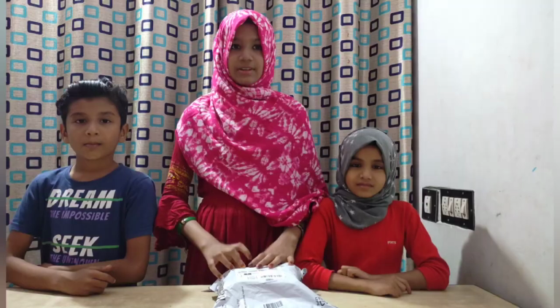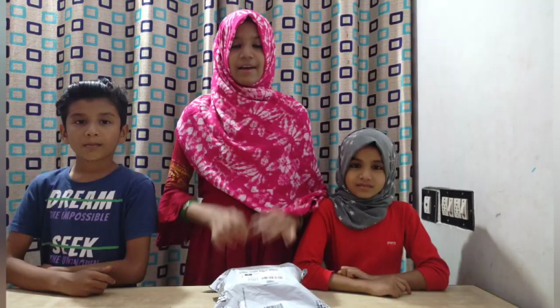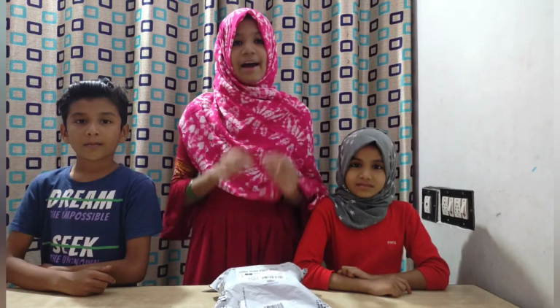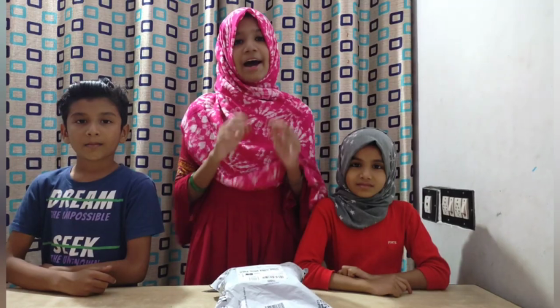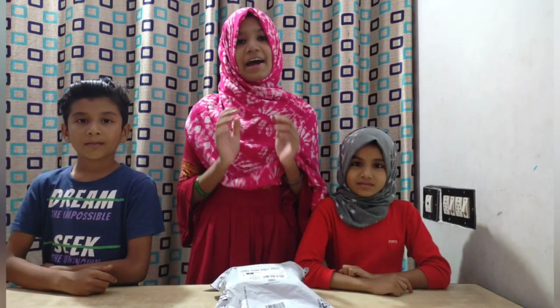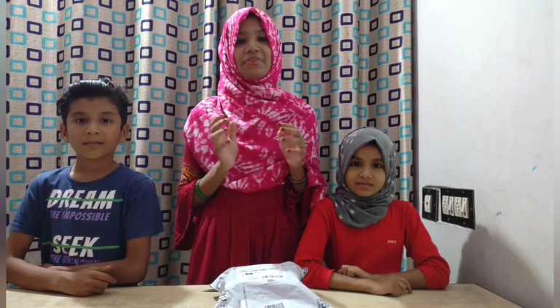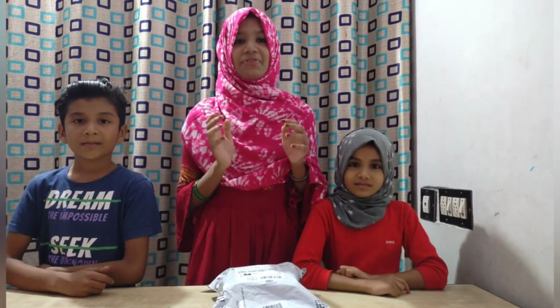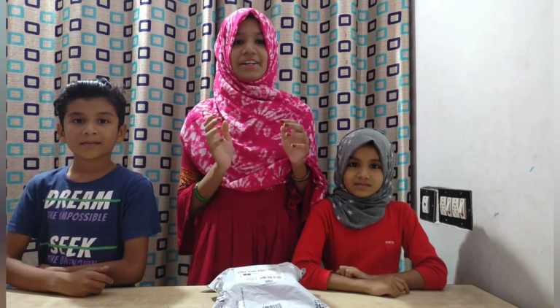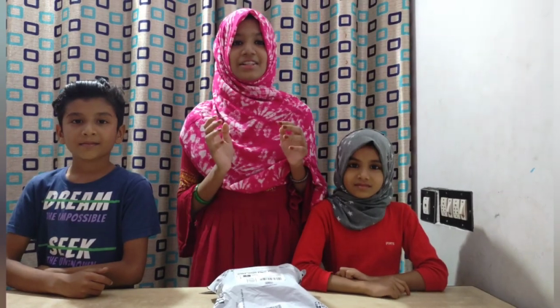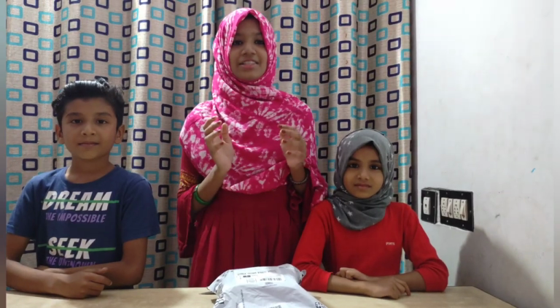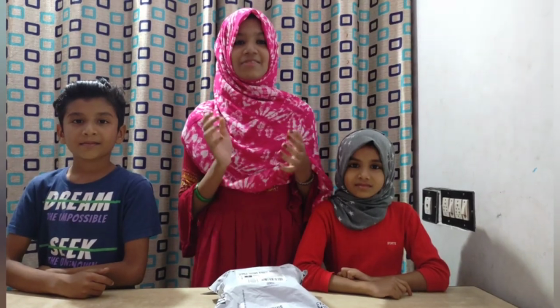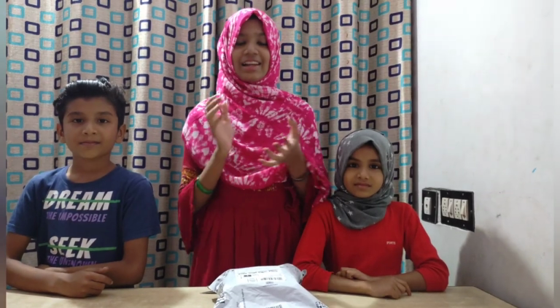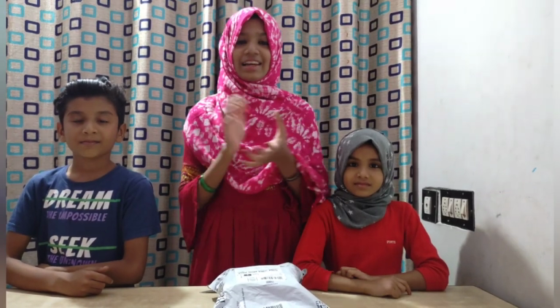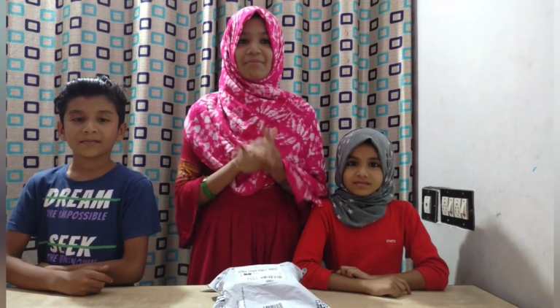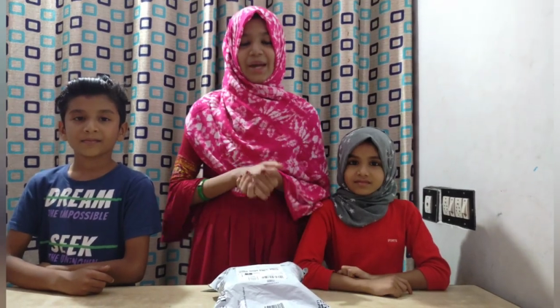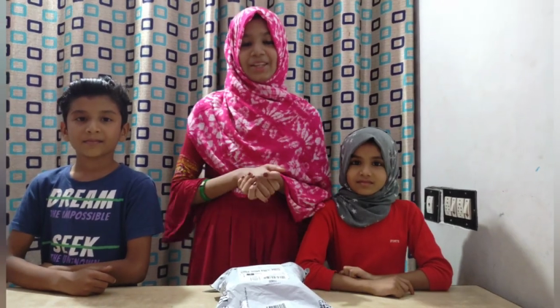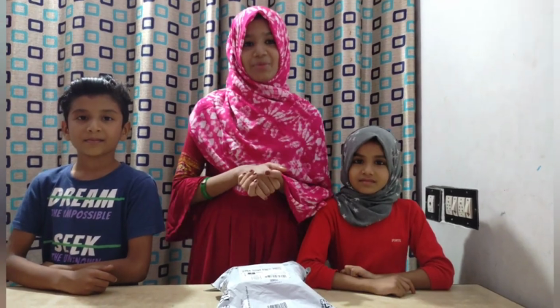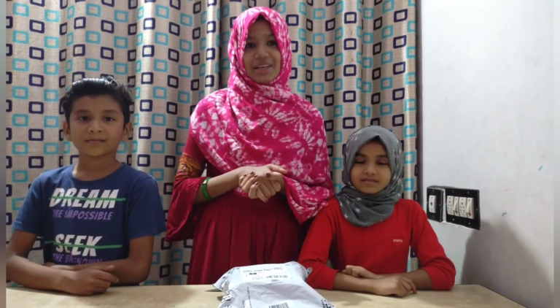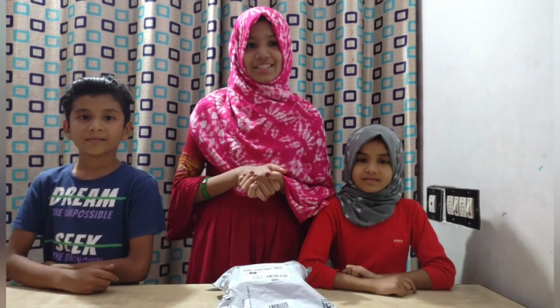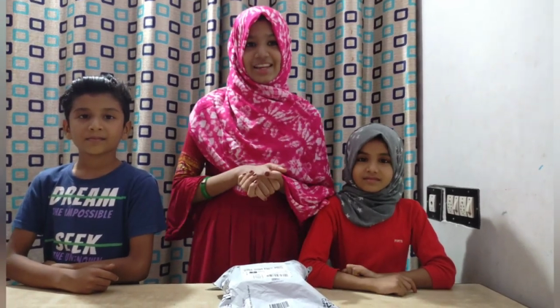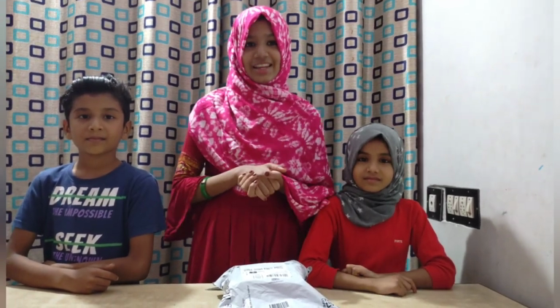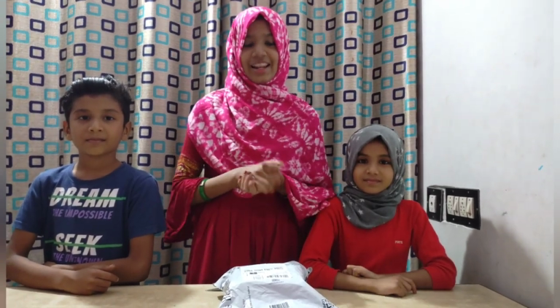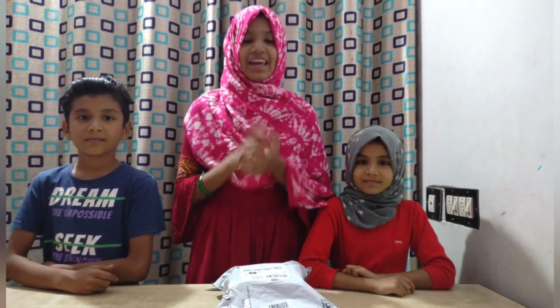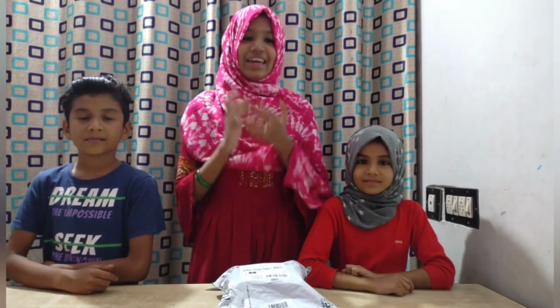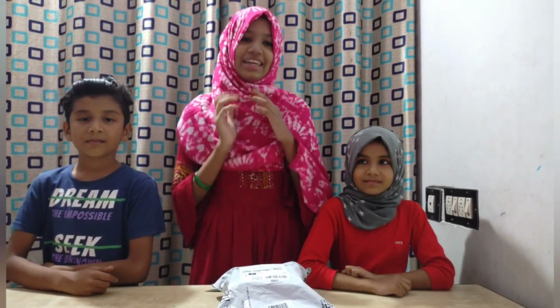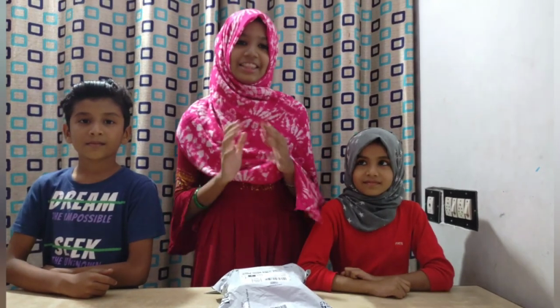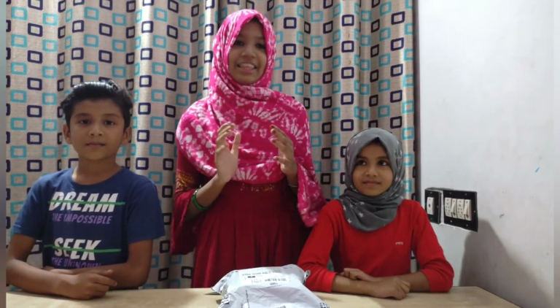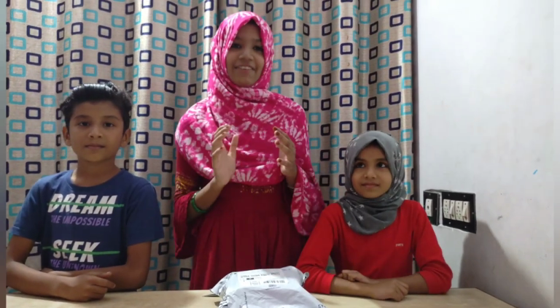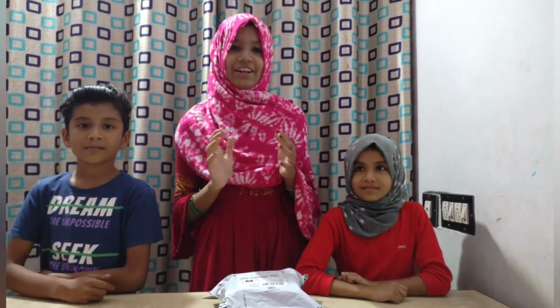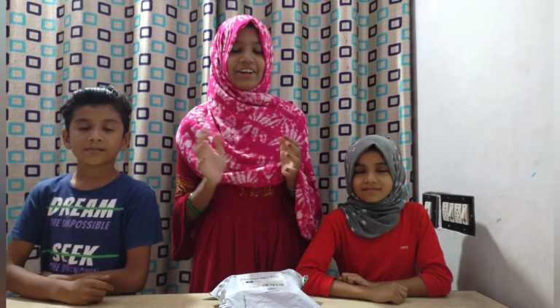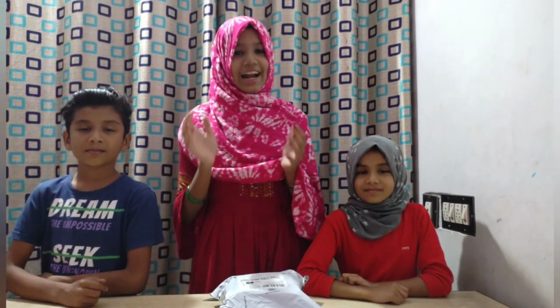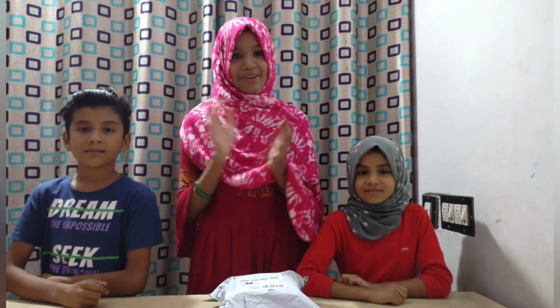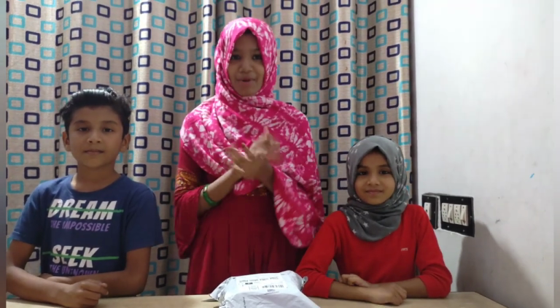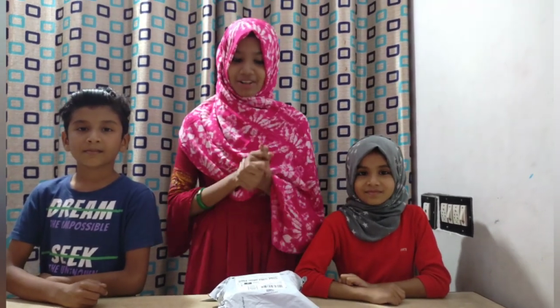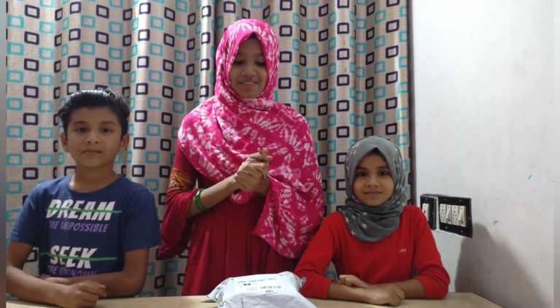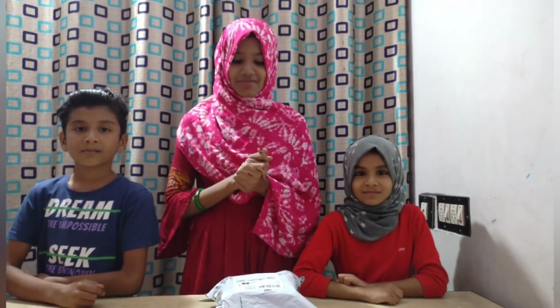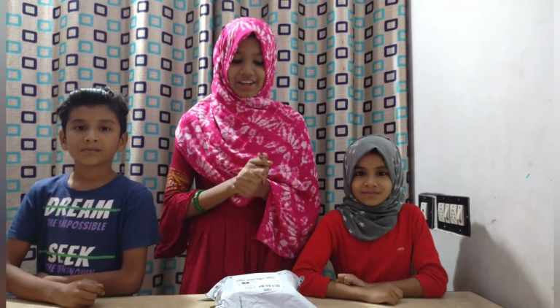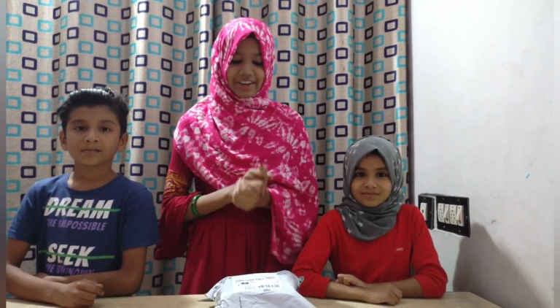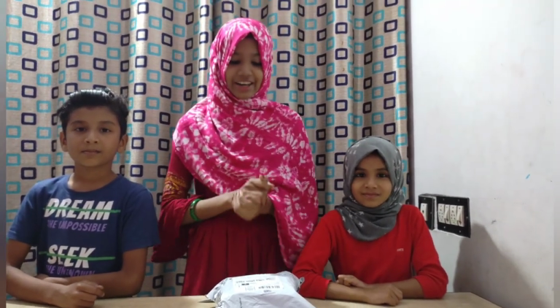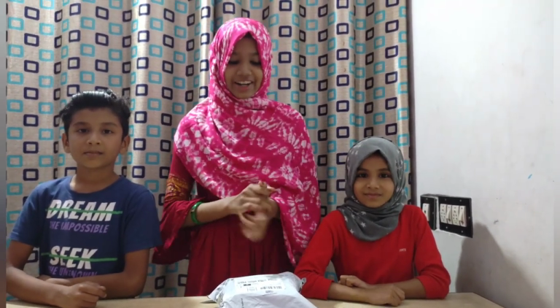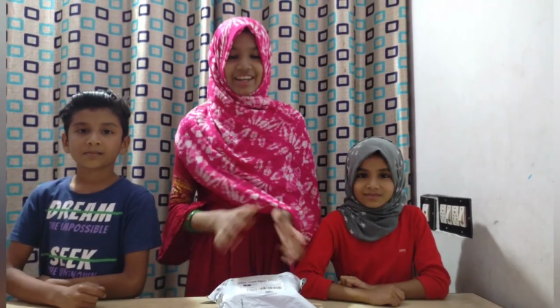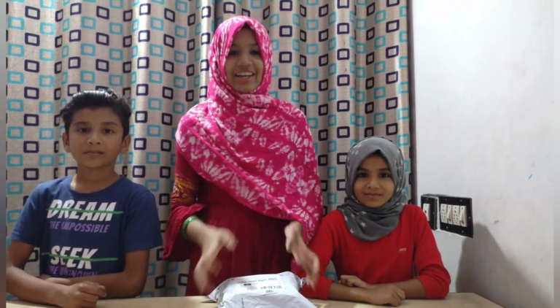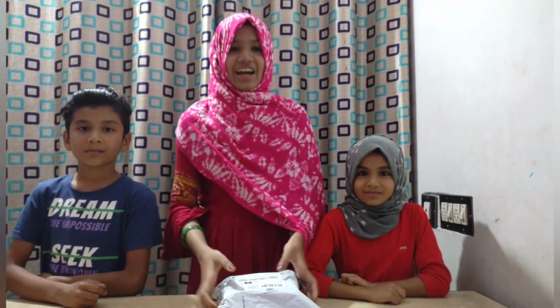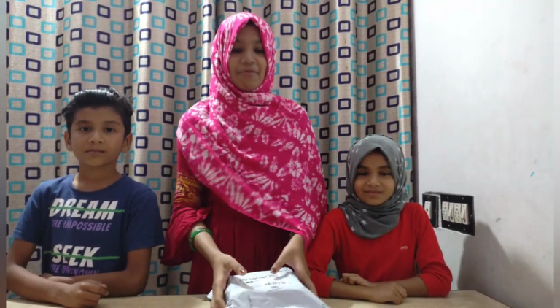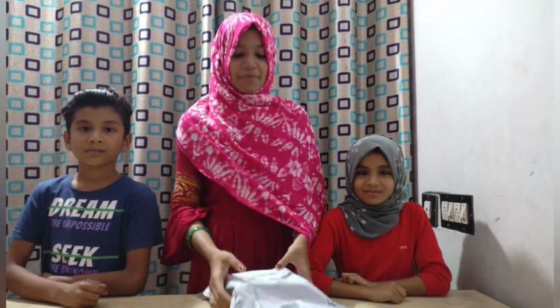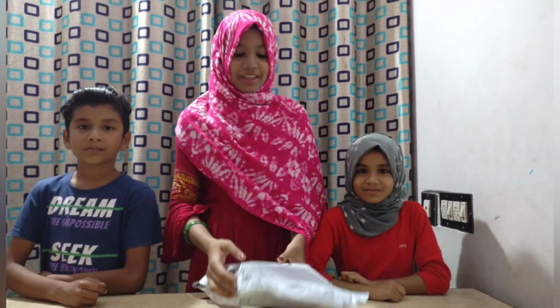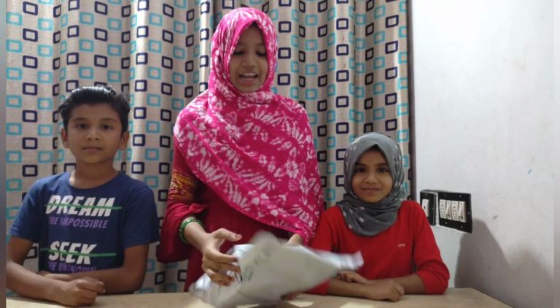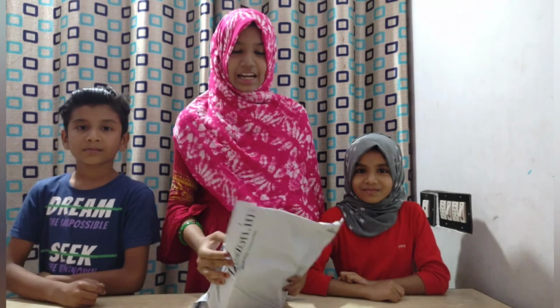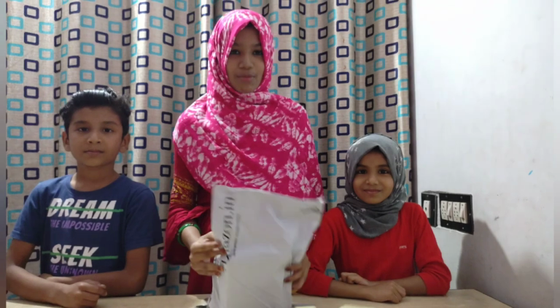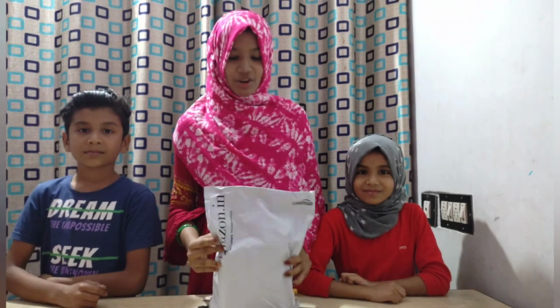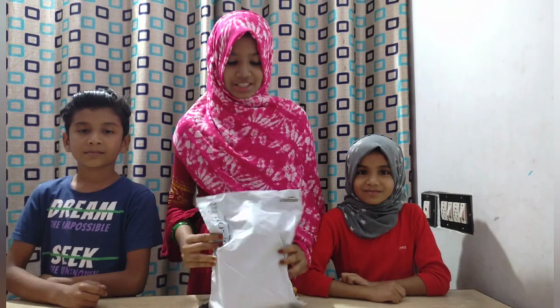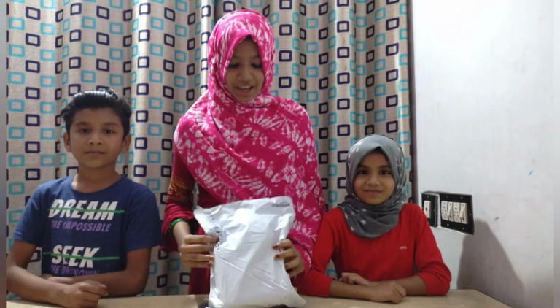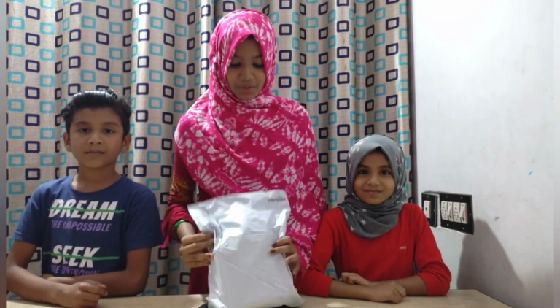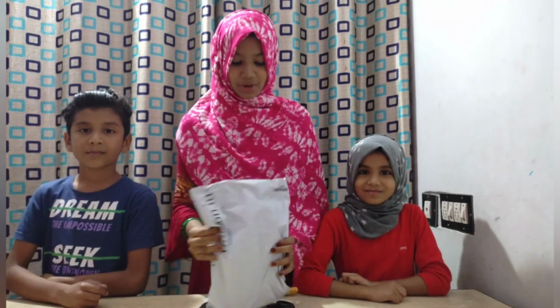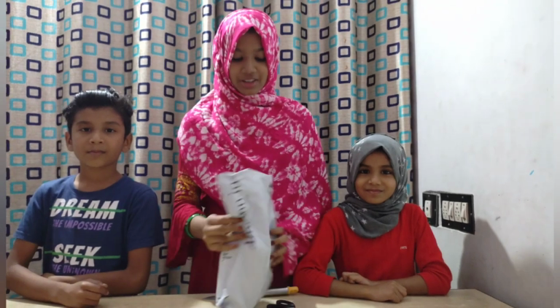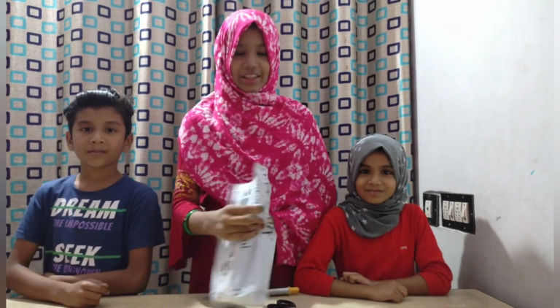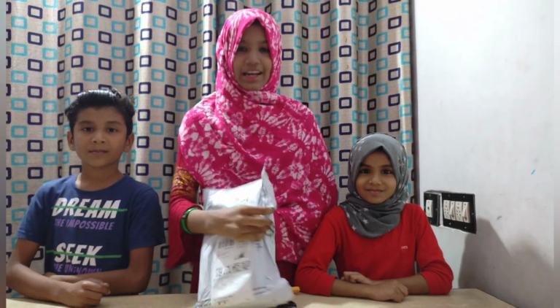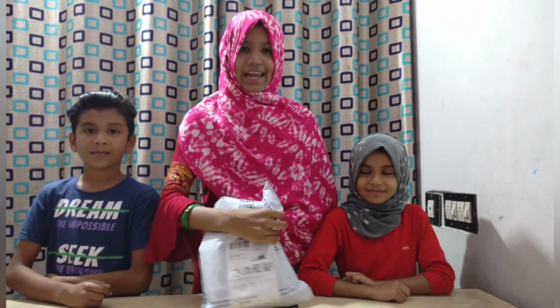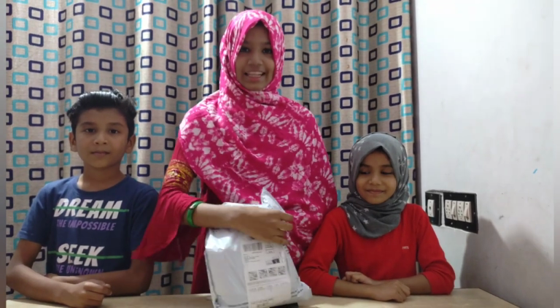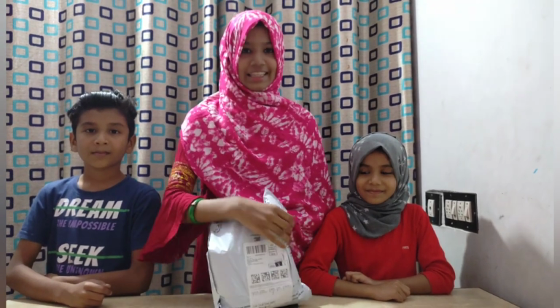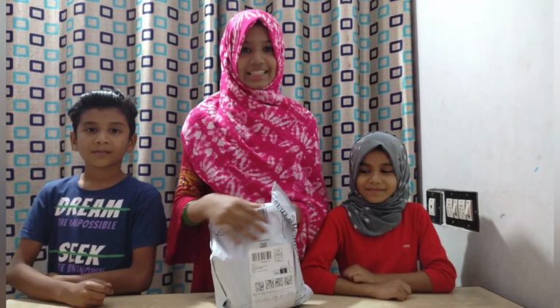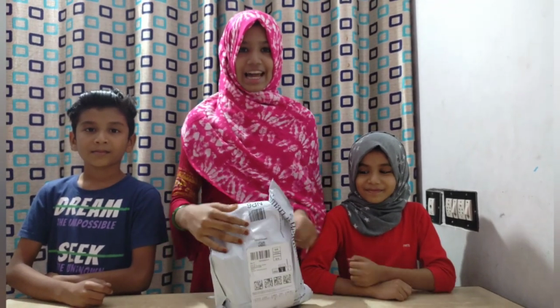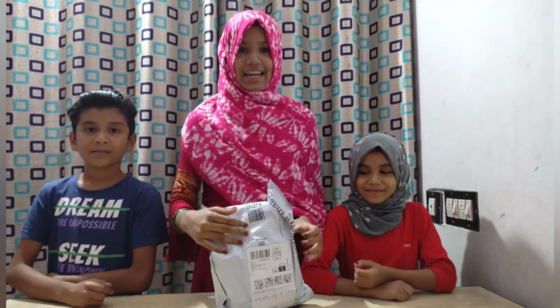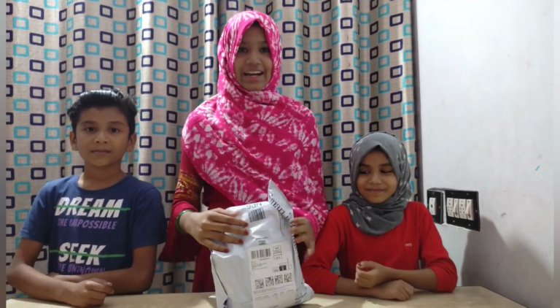Hi friends, welcome back to my channel. This video is an unboxing video. I am going to try this unboxing video.